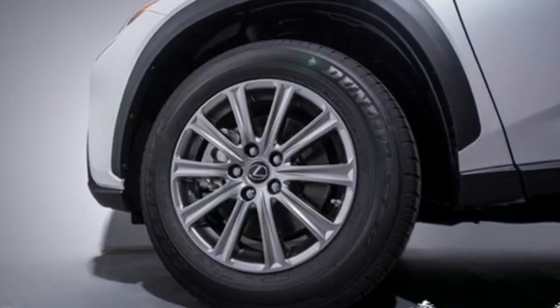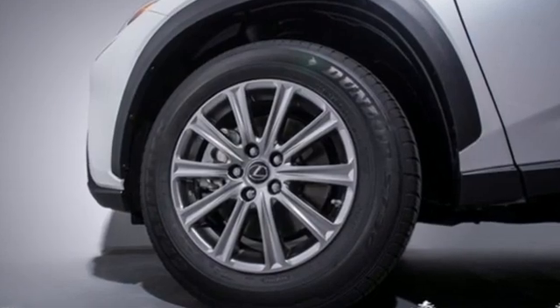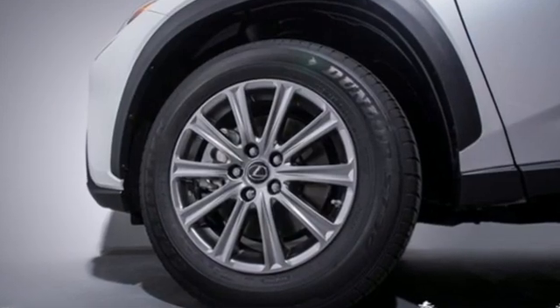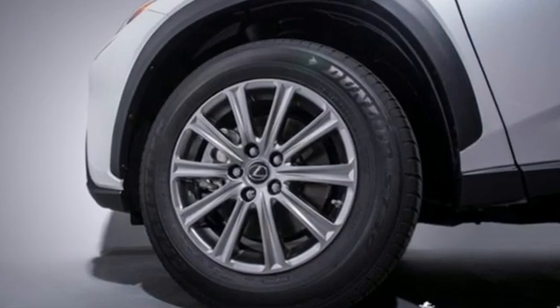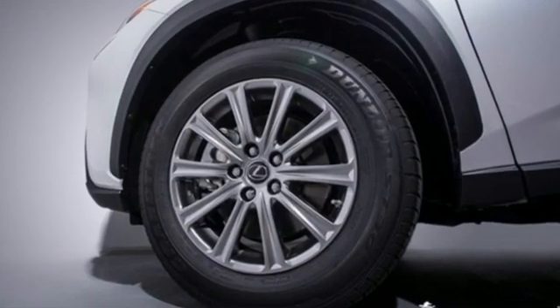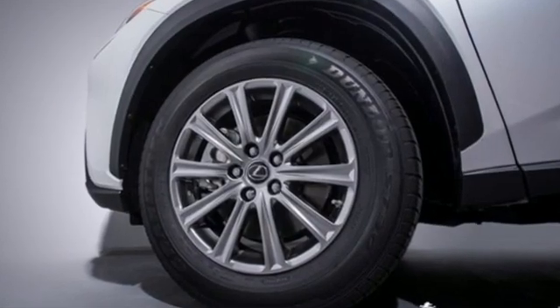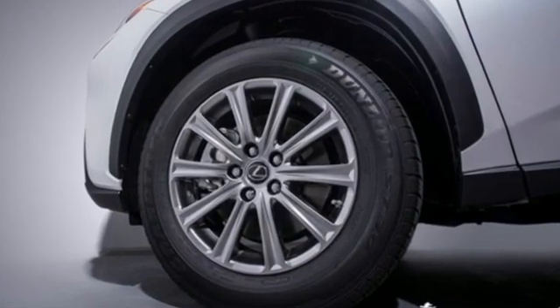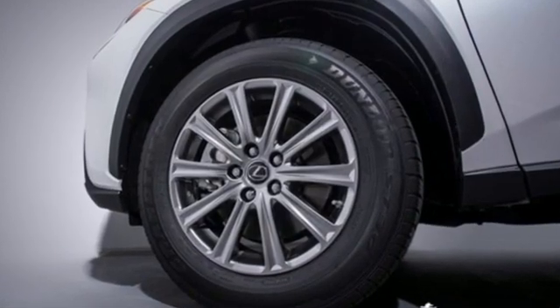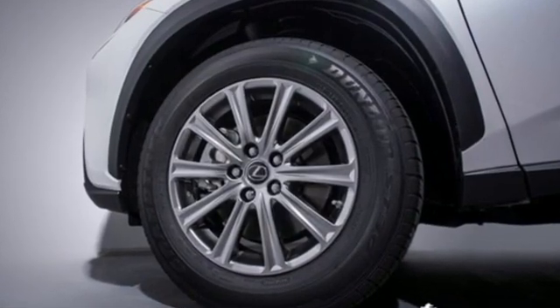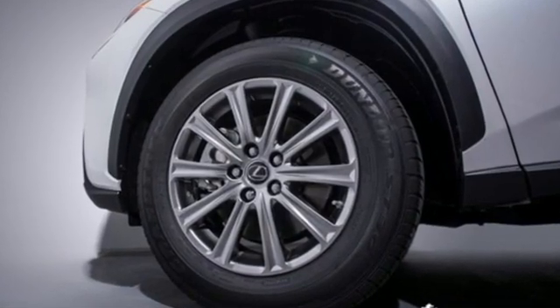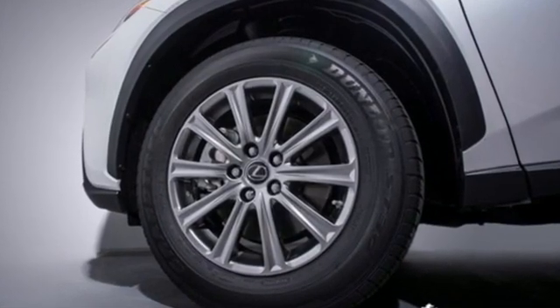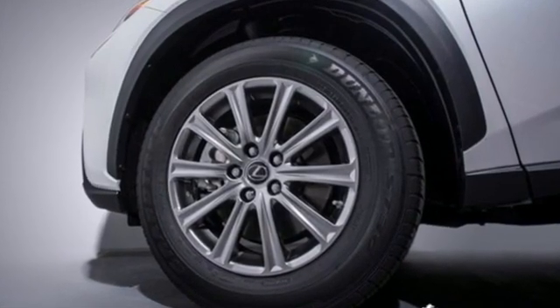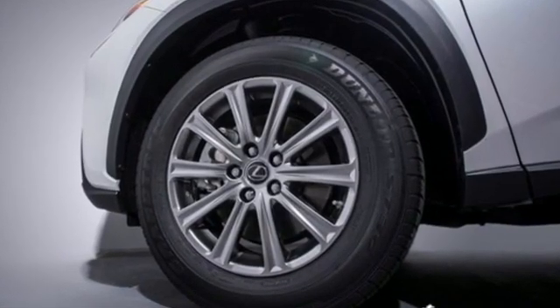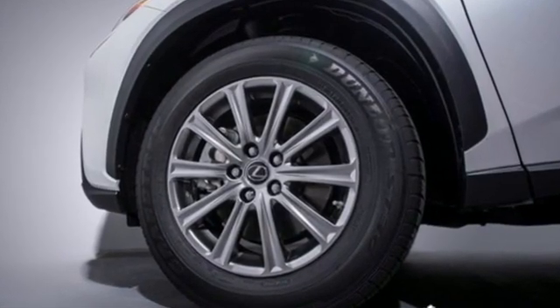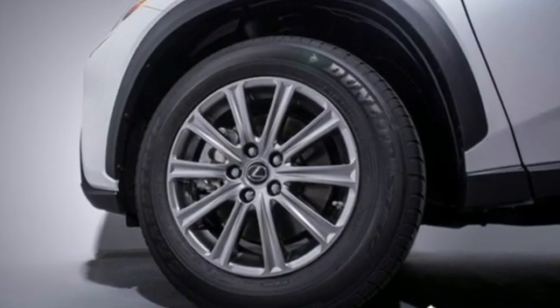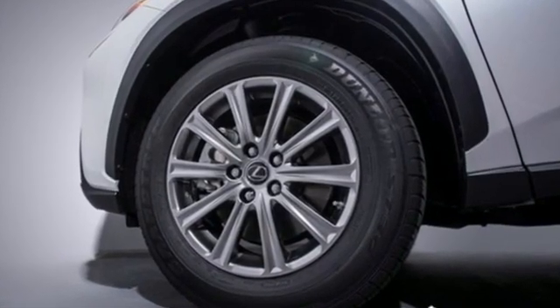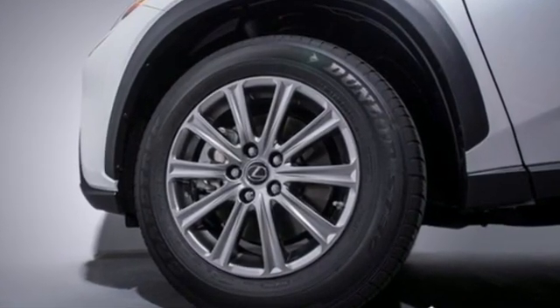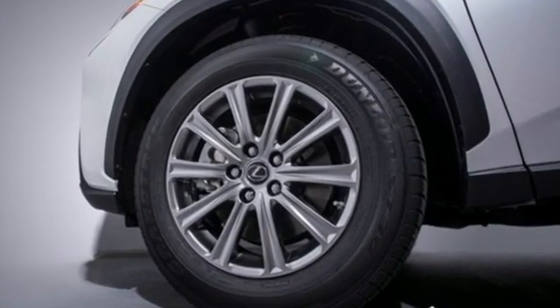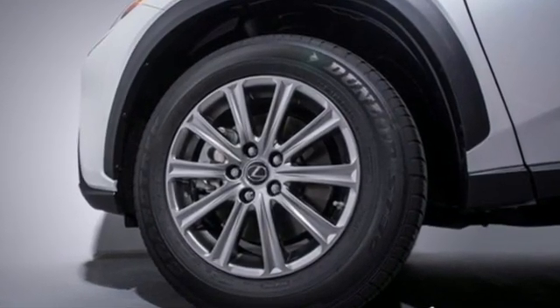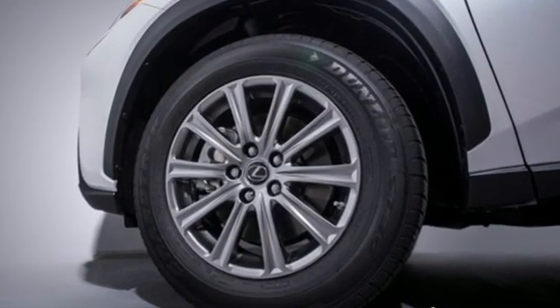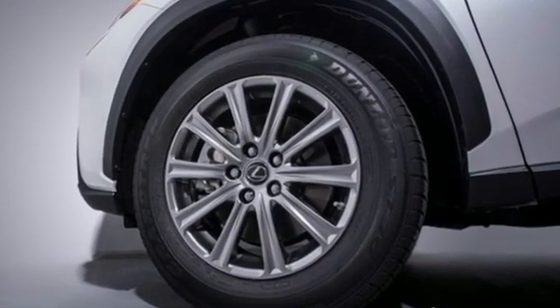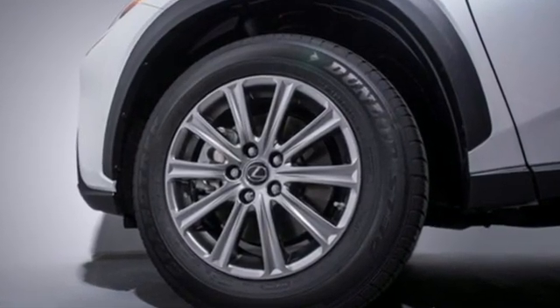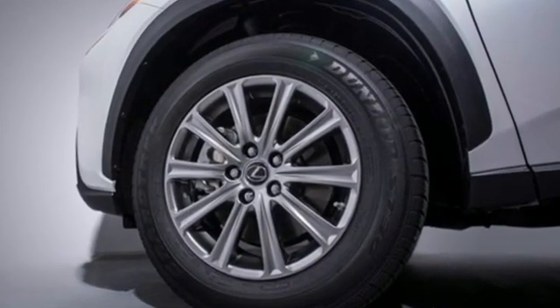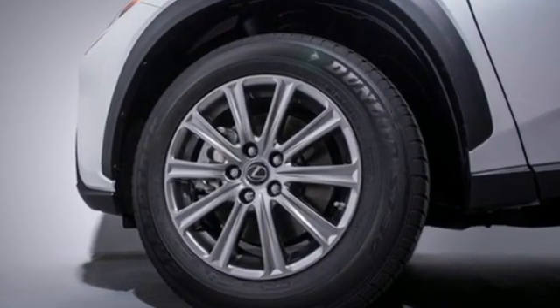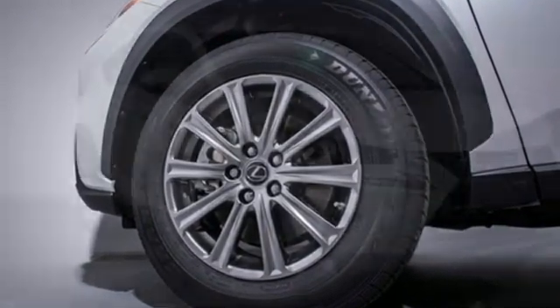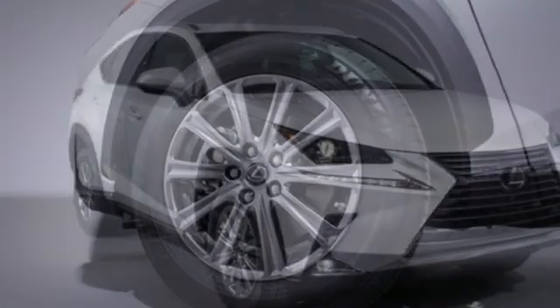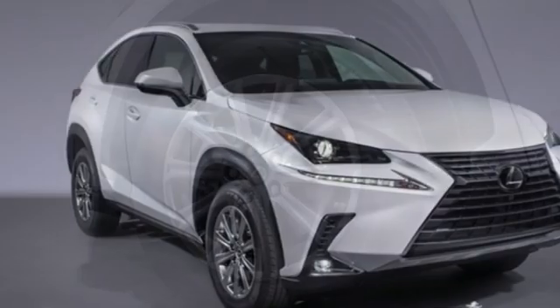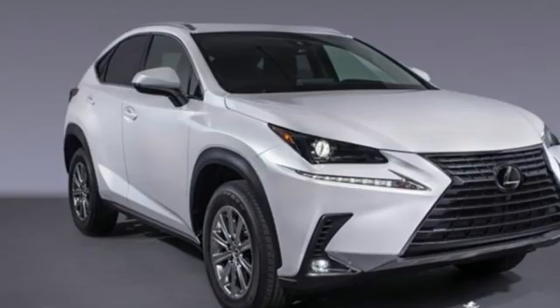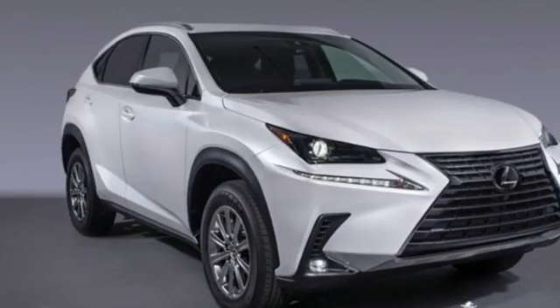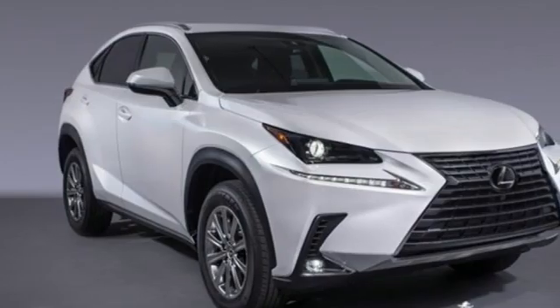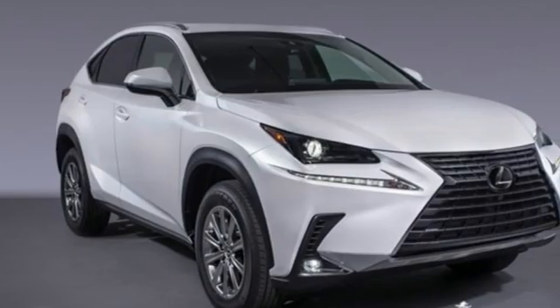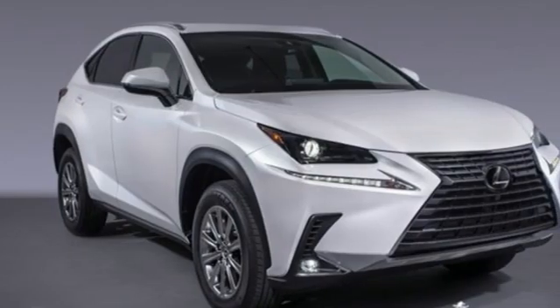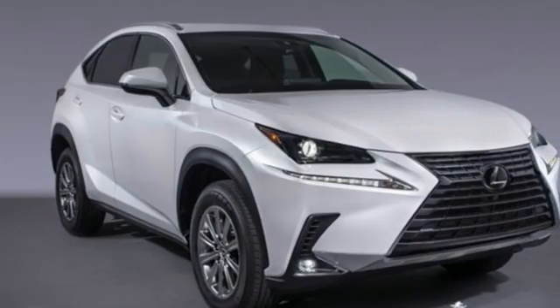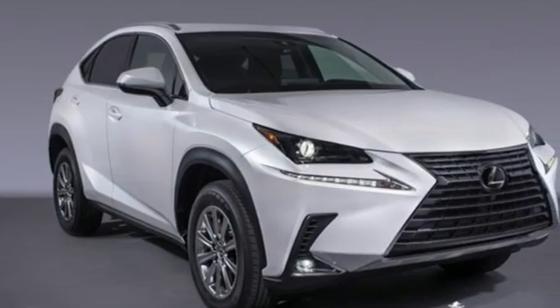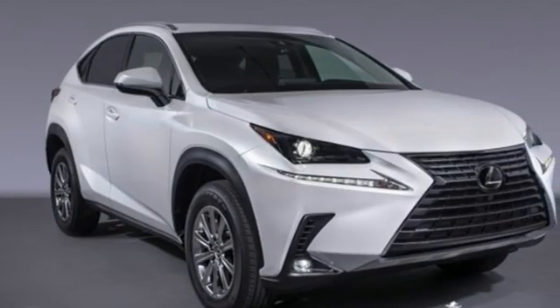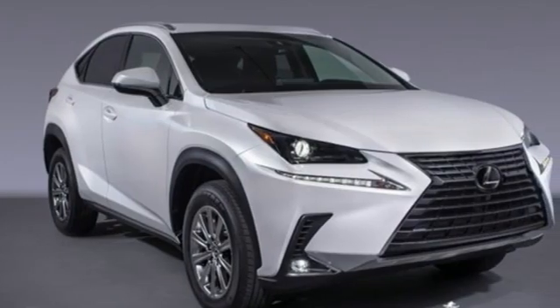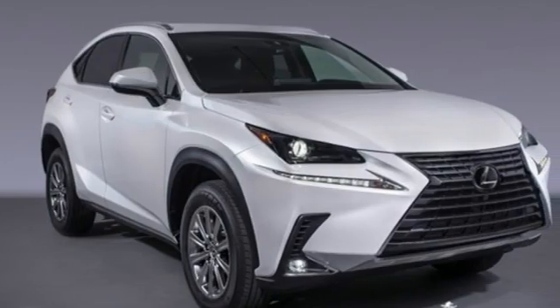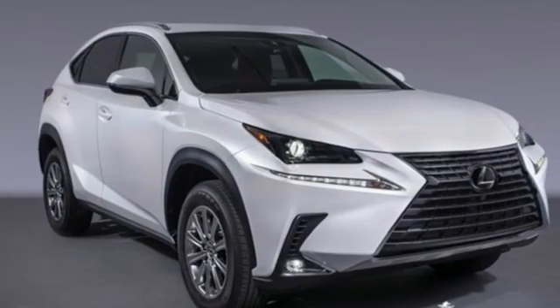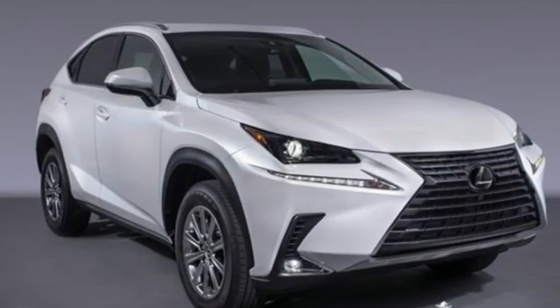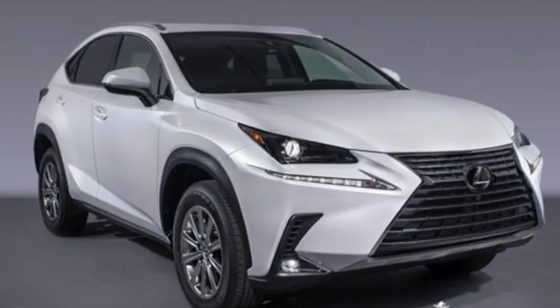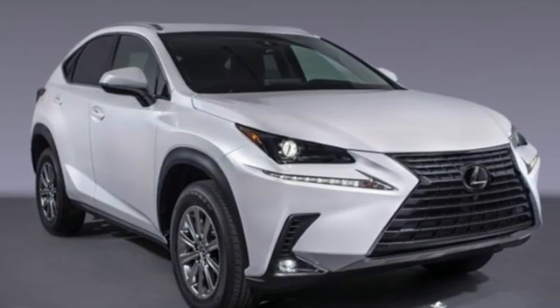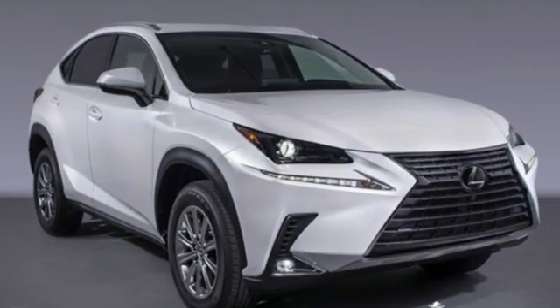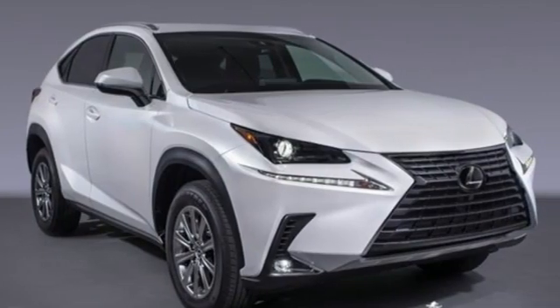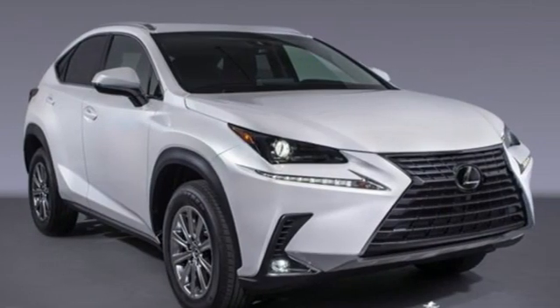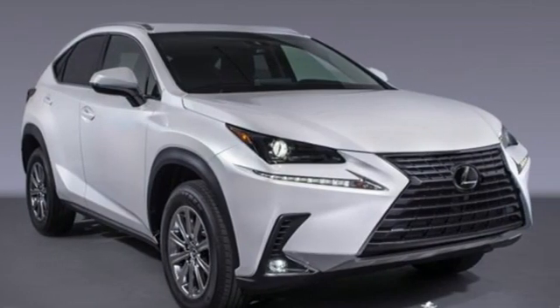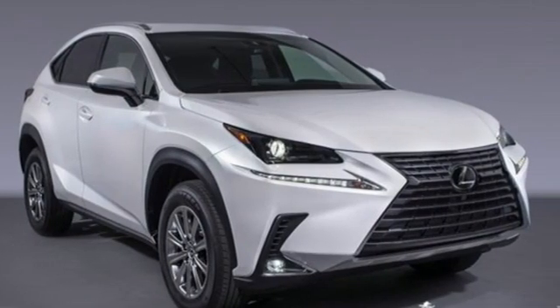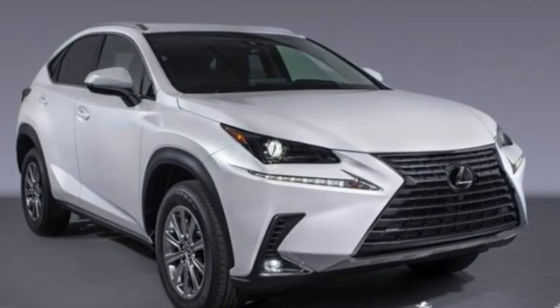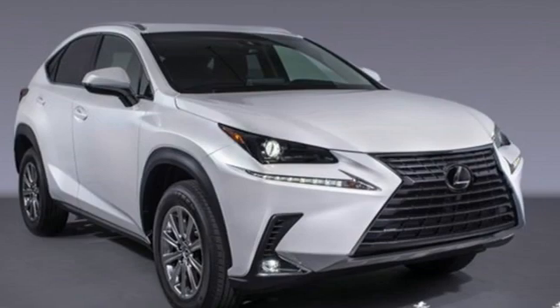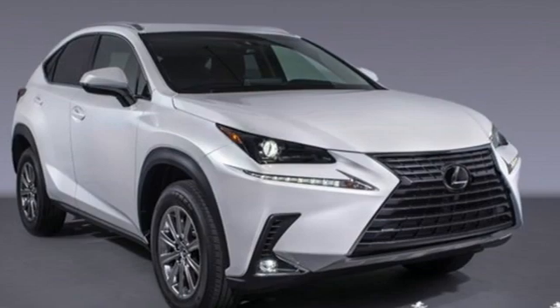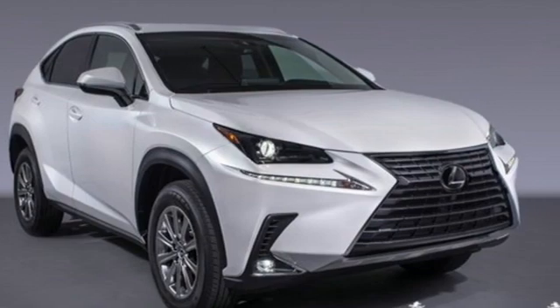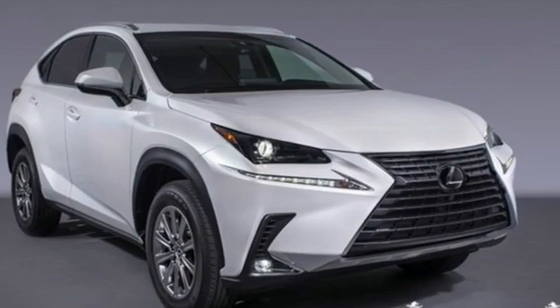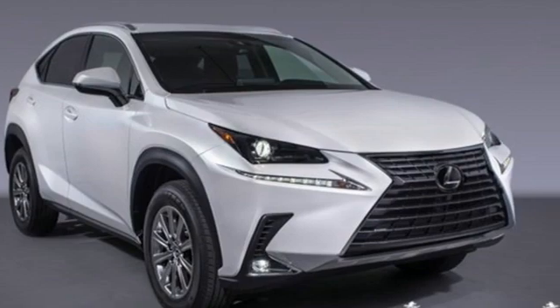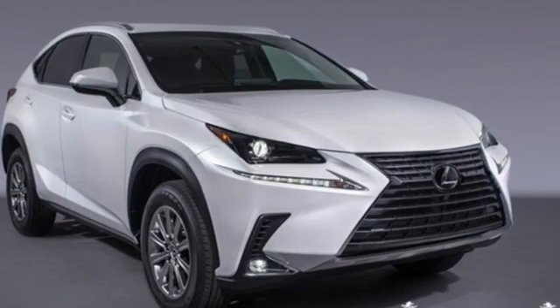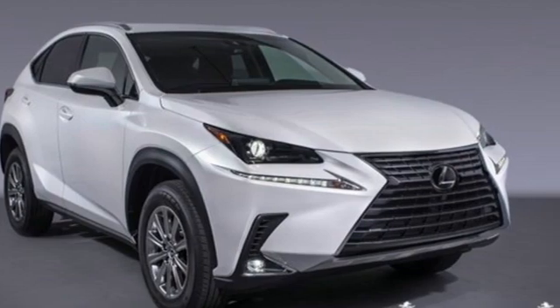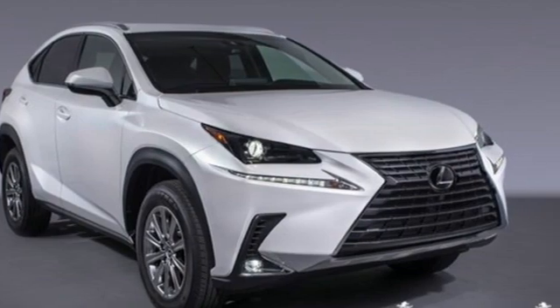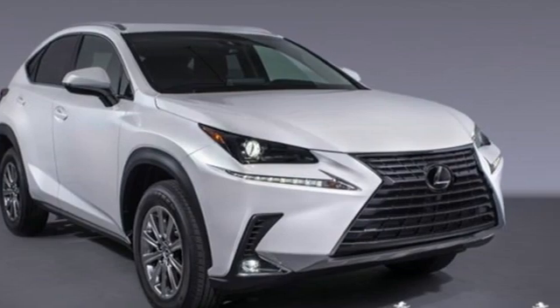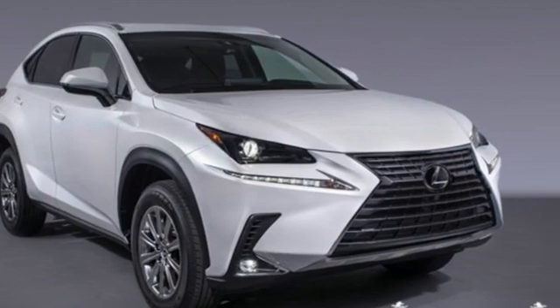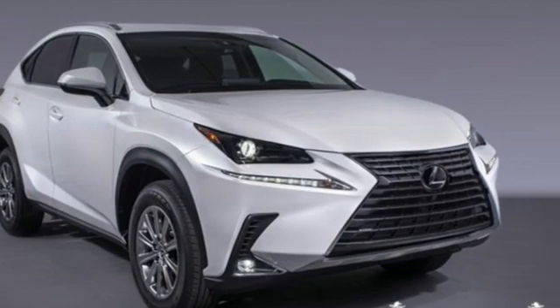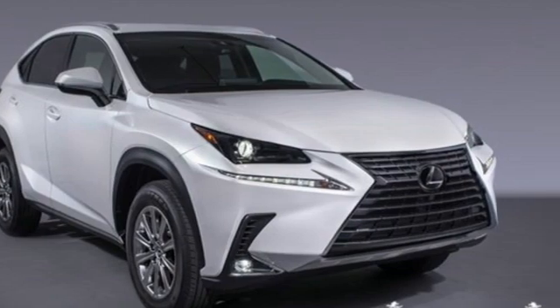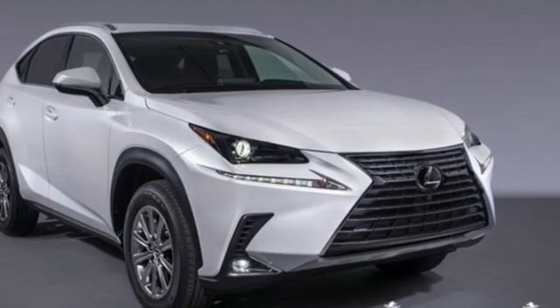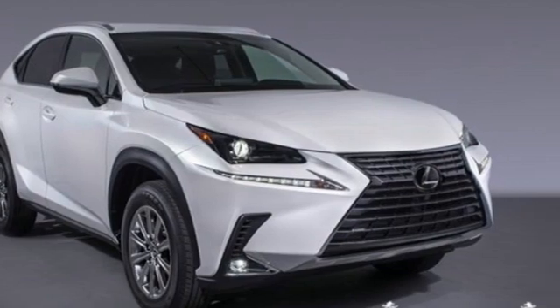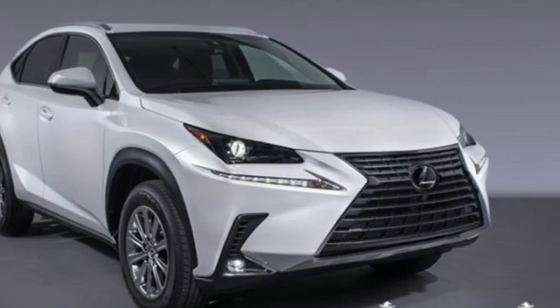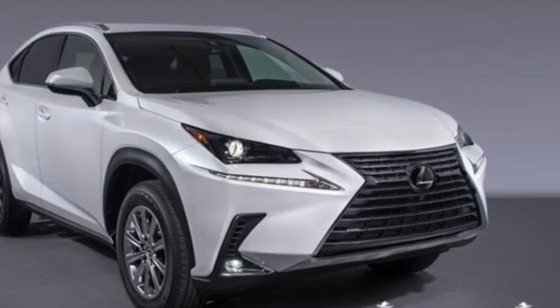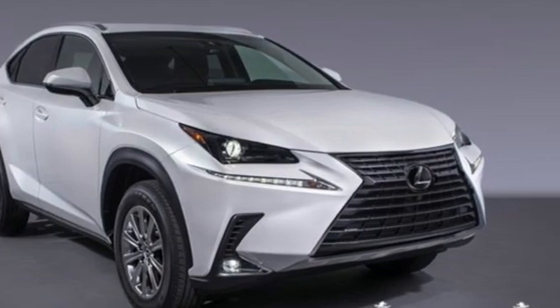Live a lifestyle that leaves a lasting impression in this Lexus. Stop in for a test drive and make it yours today.